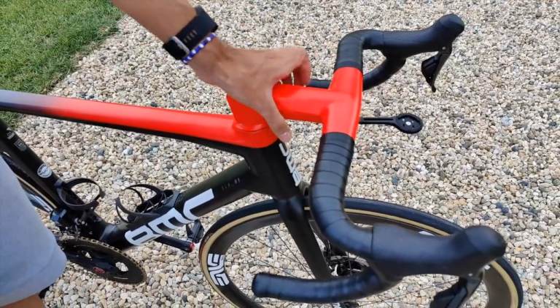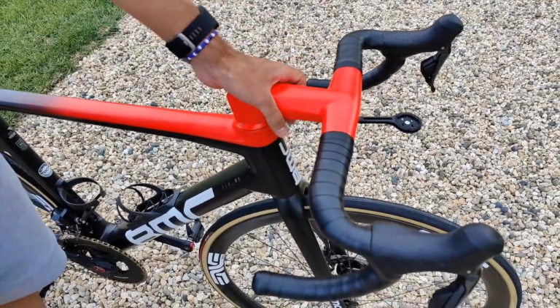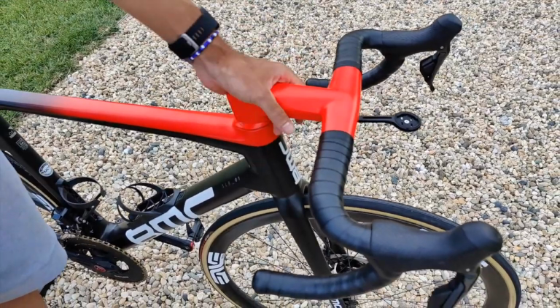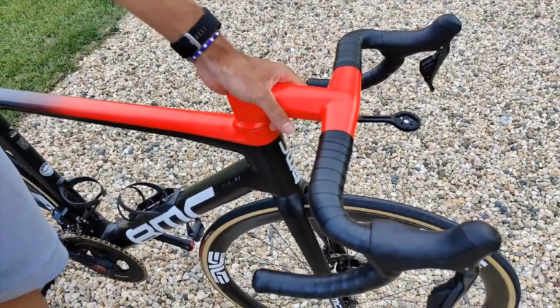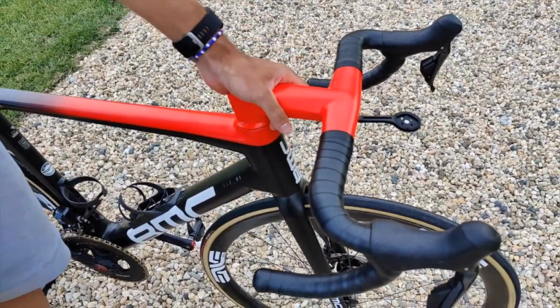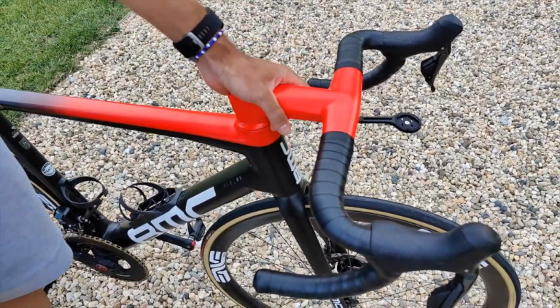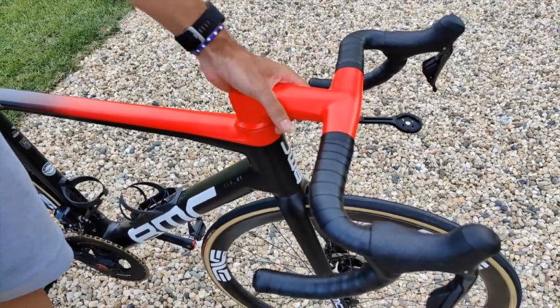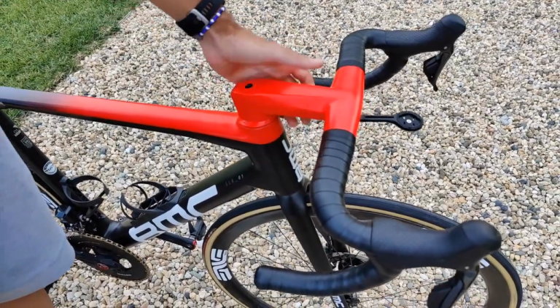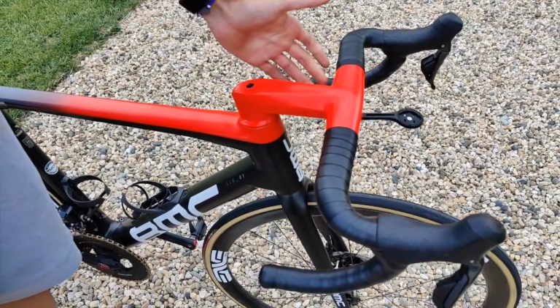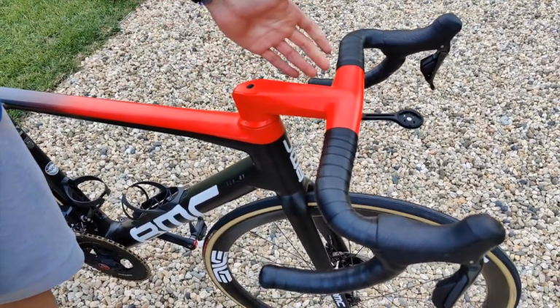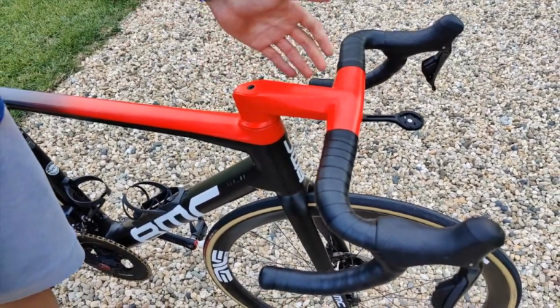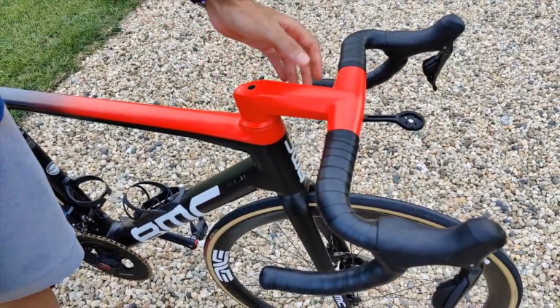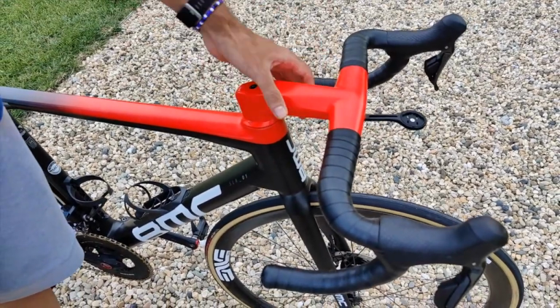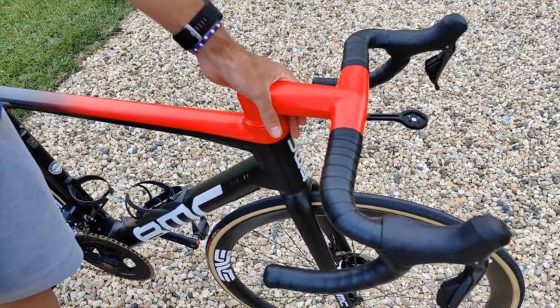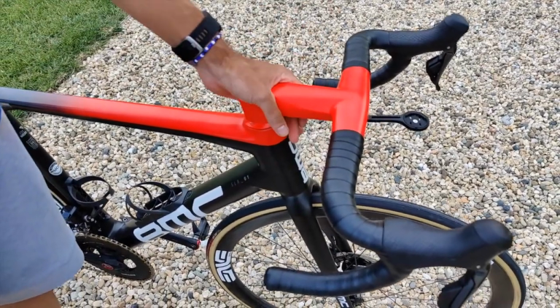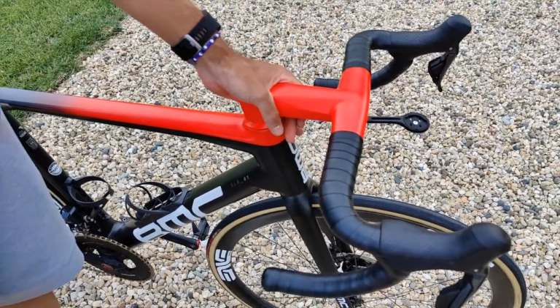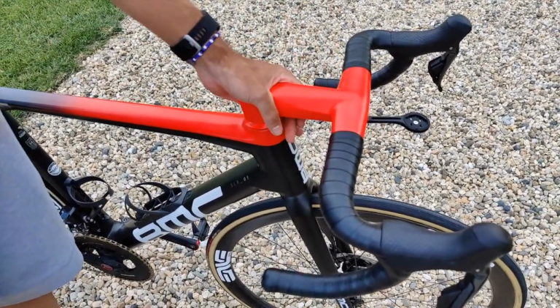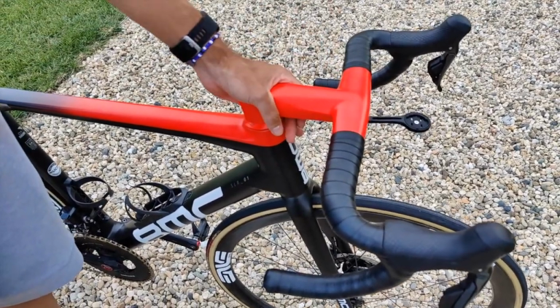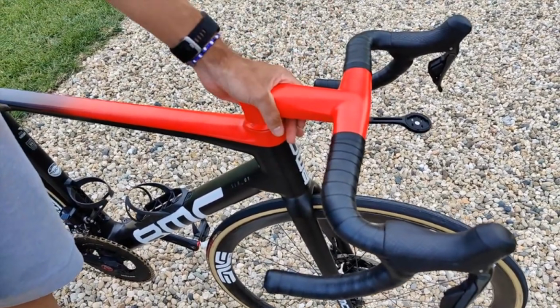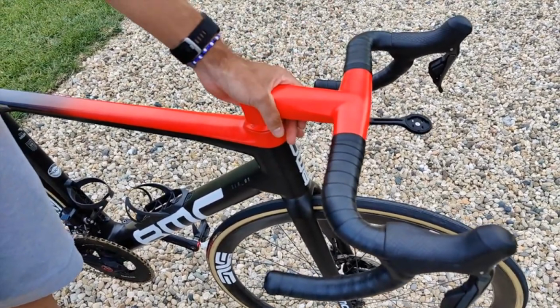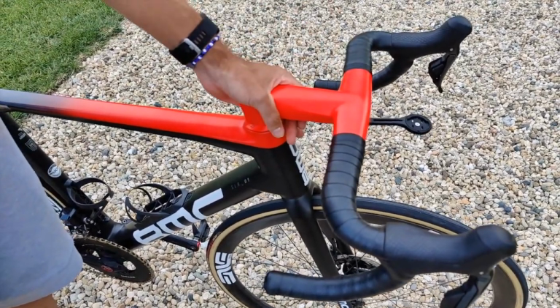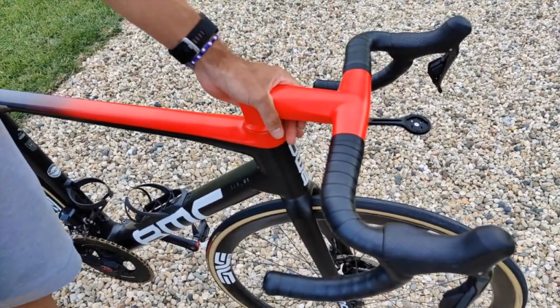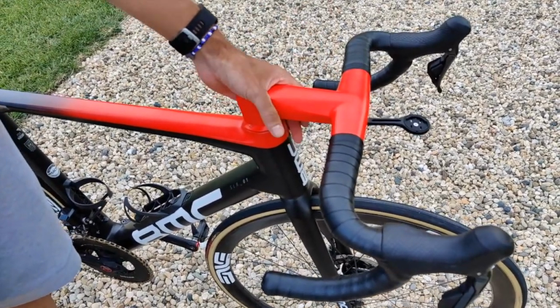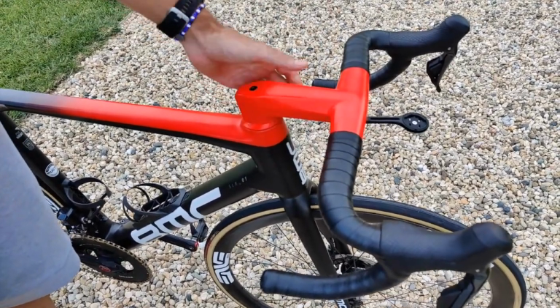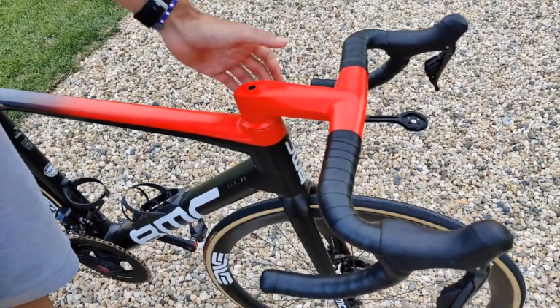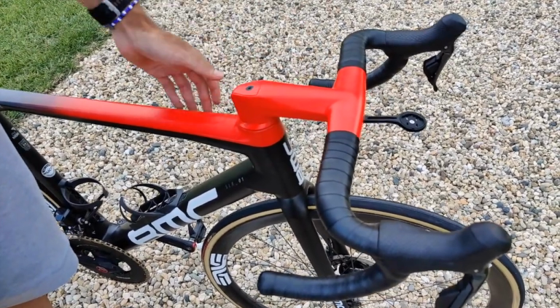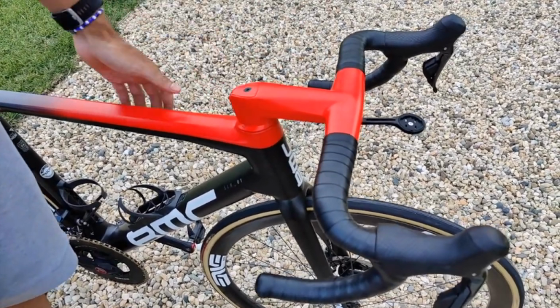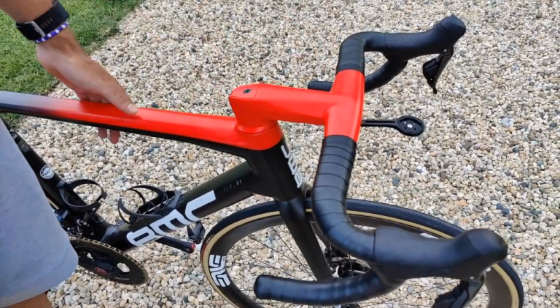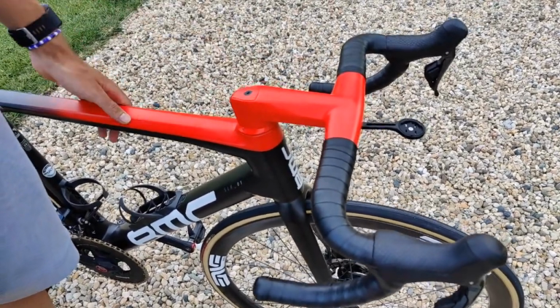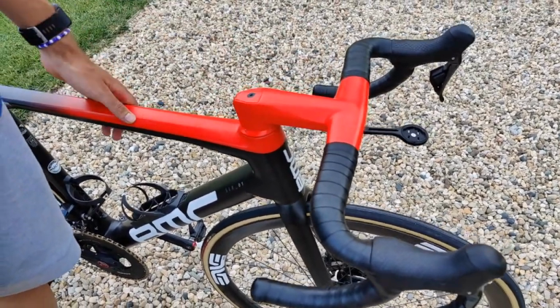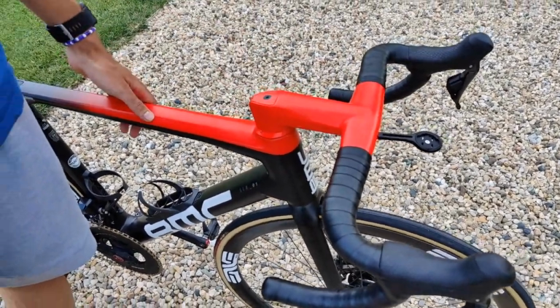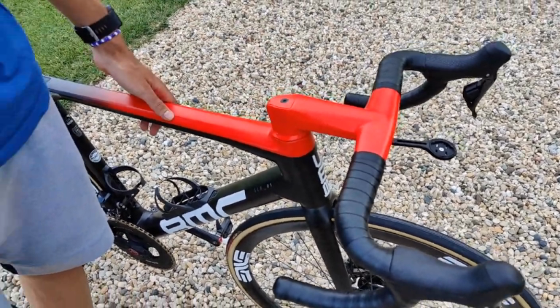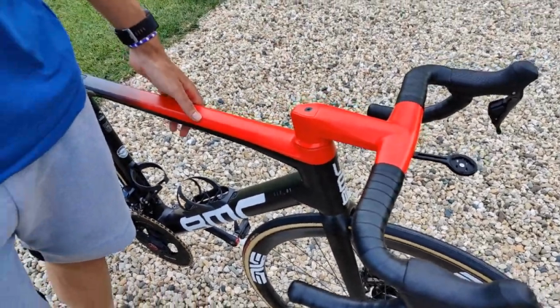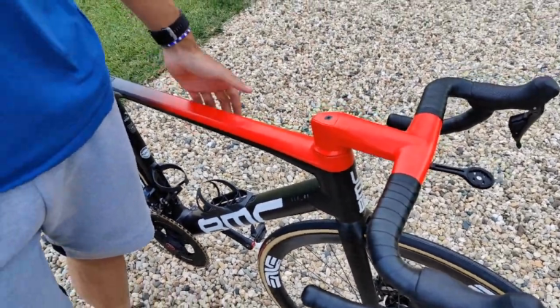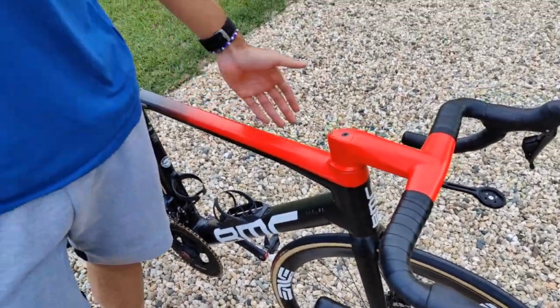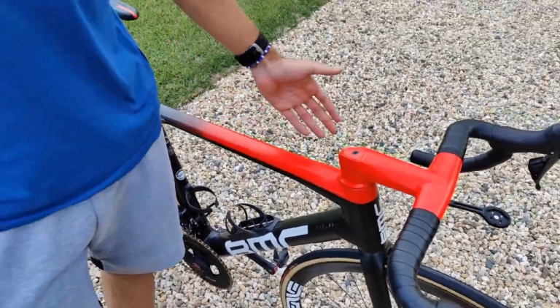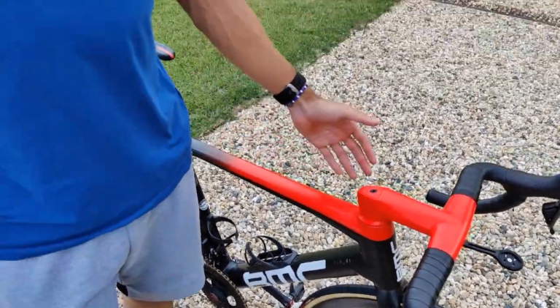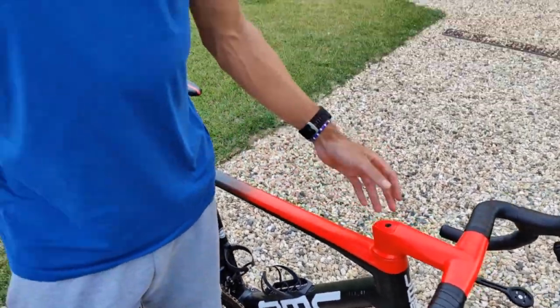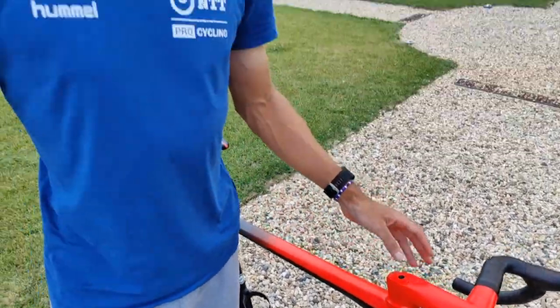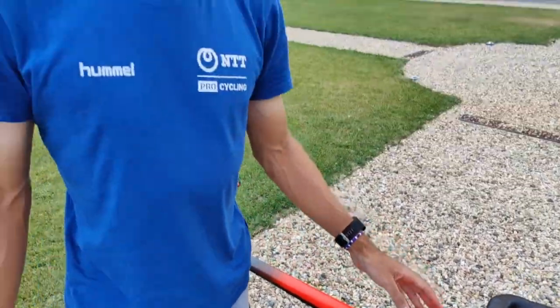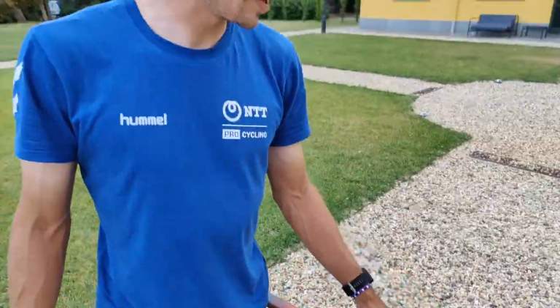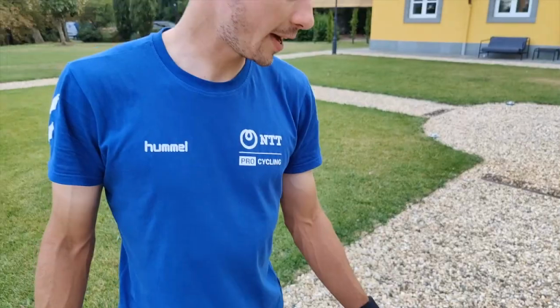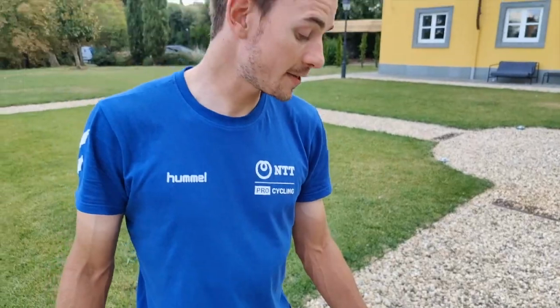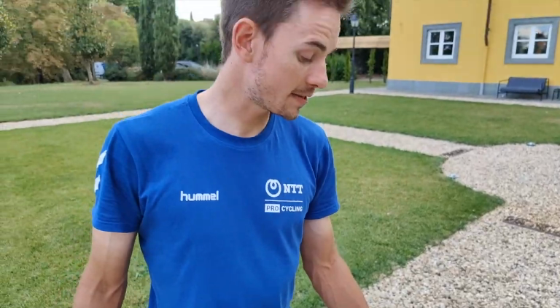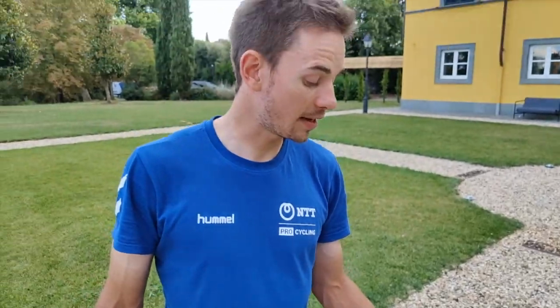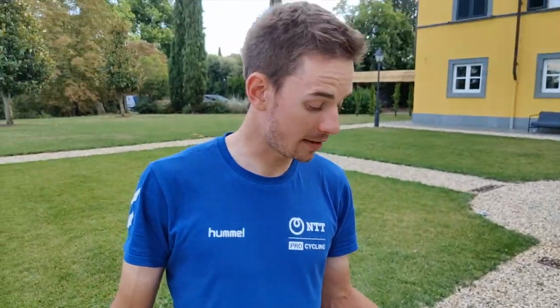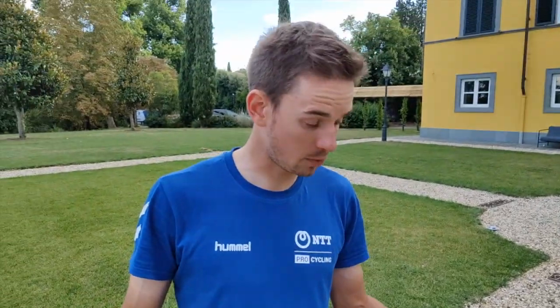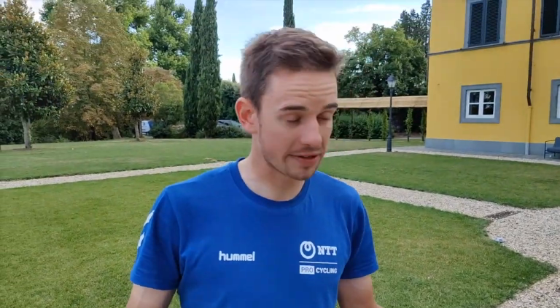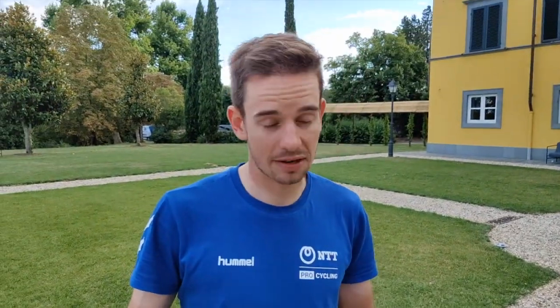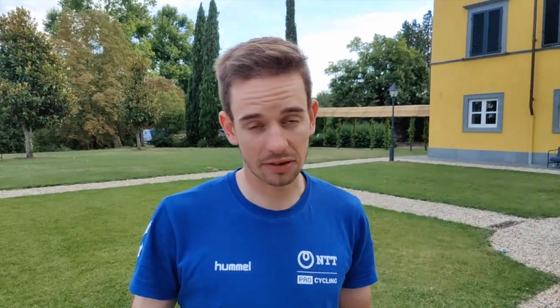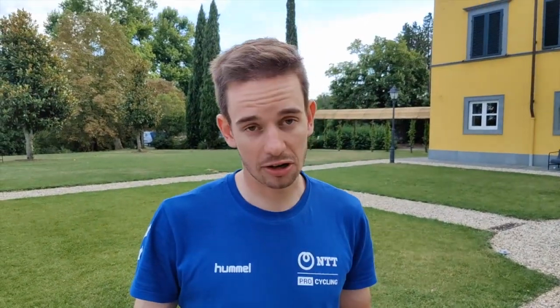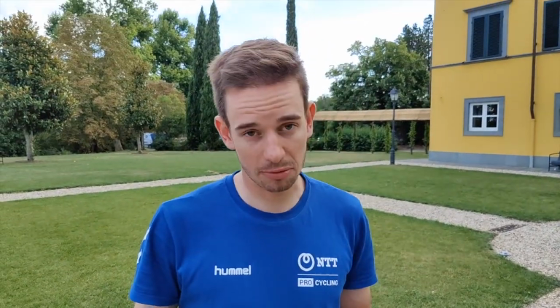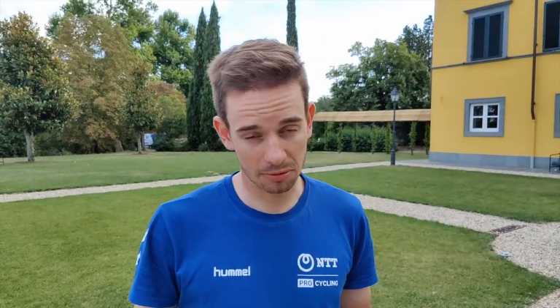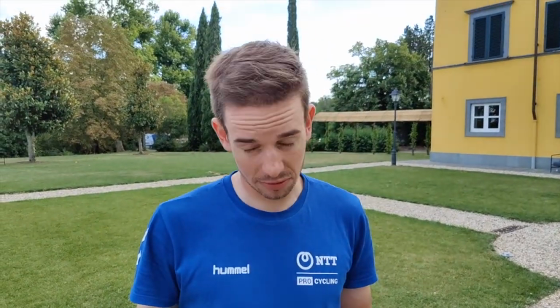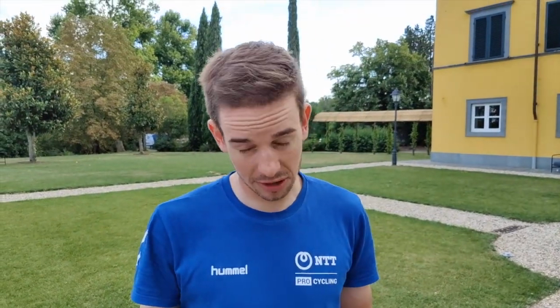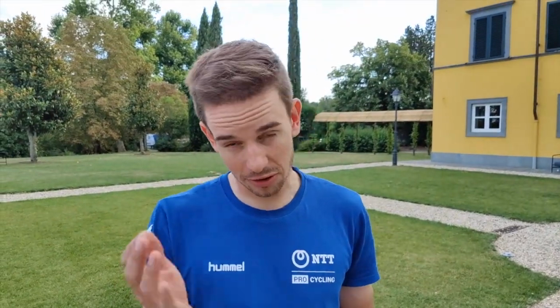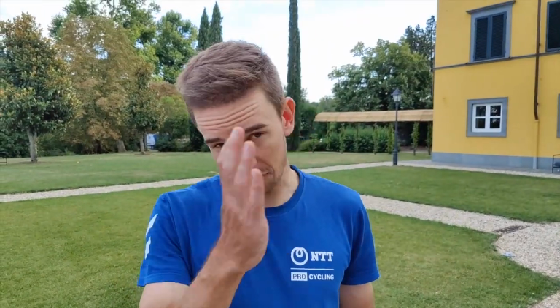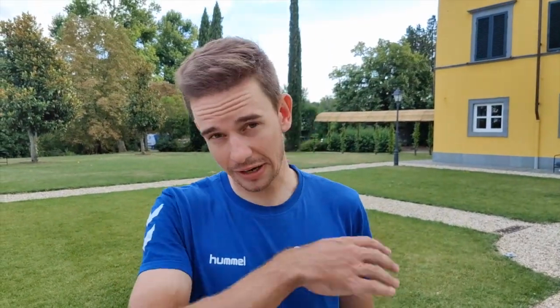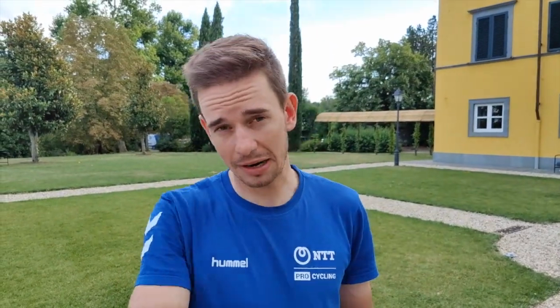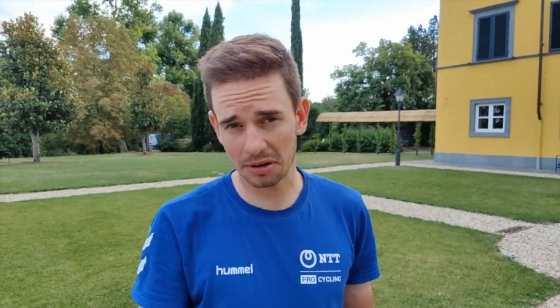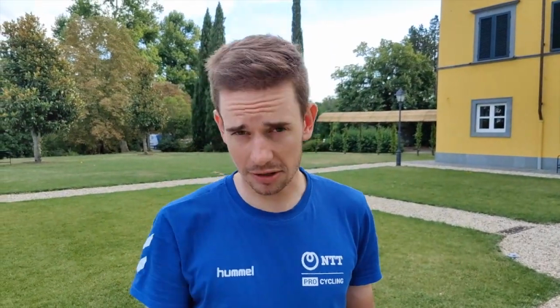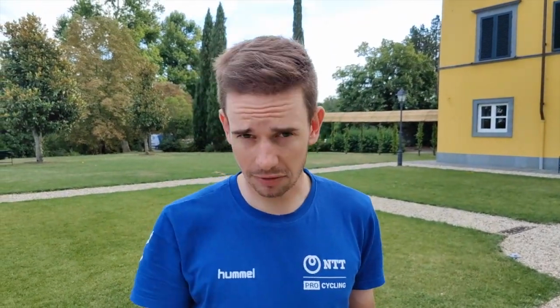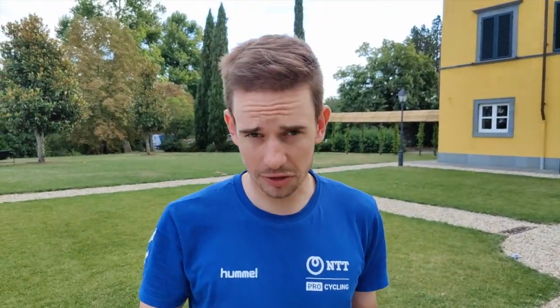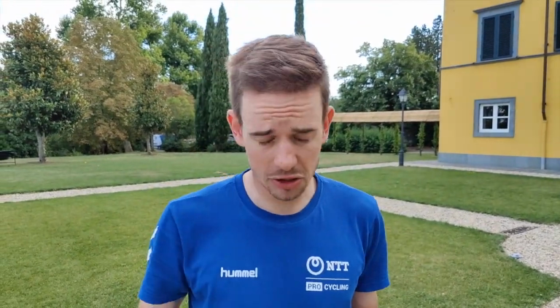It's stiffer as well than the previous model, and it does look really, really nice as well as having the aerodynamic advantages.